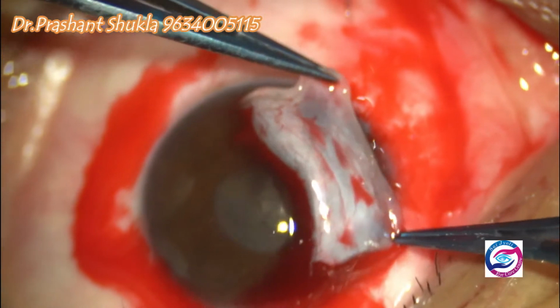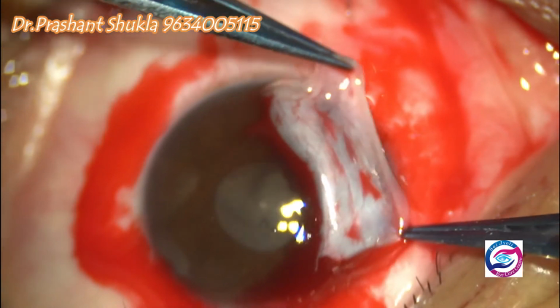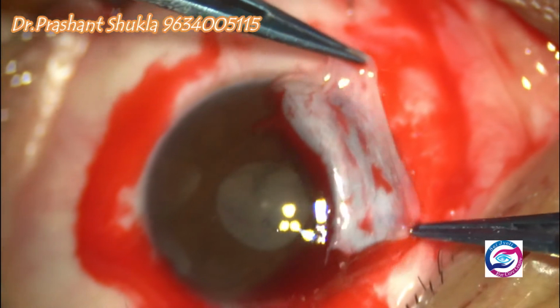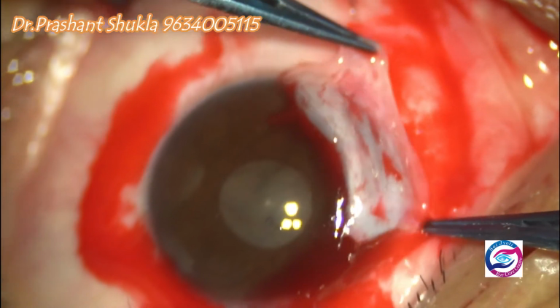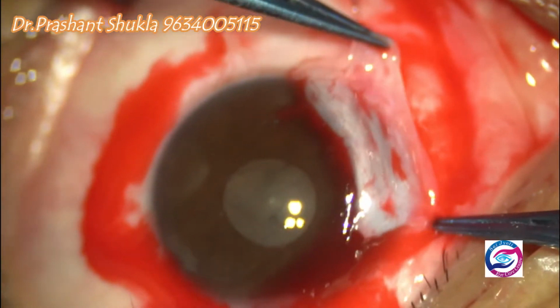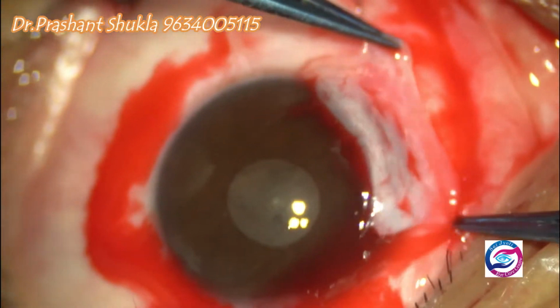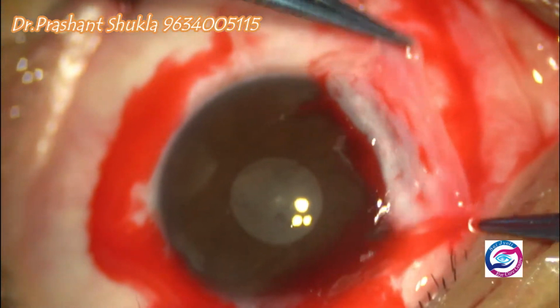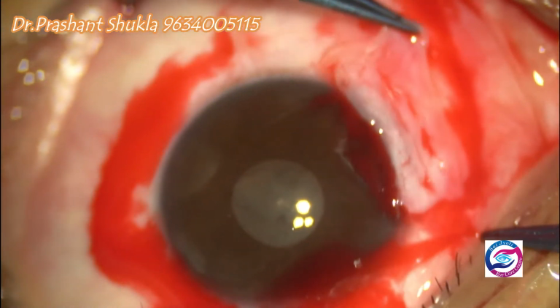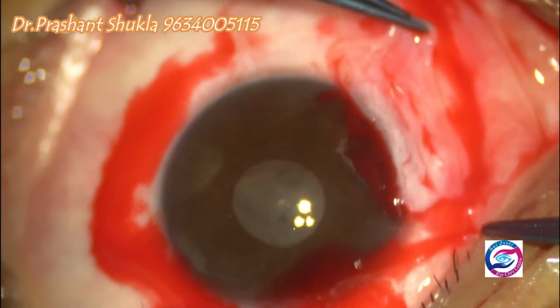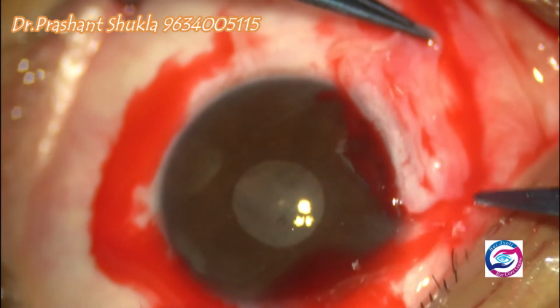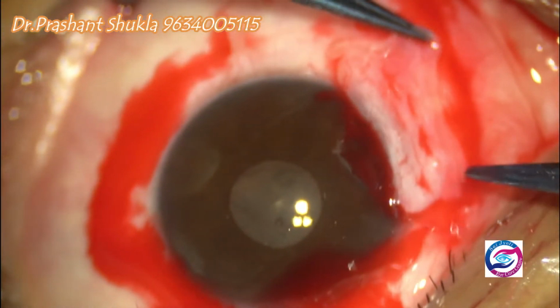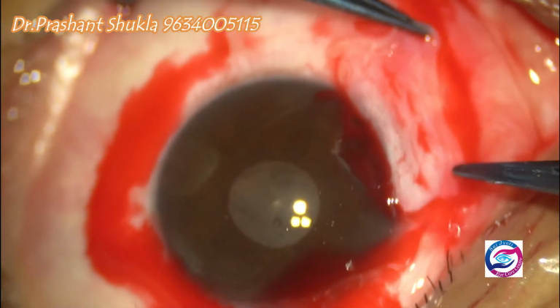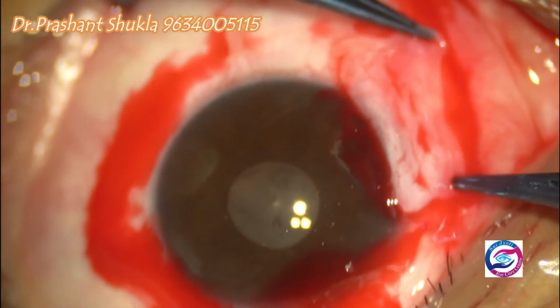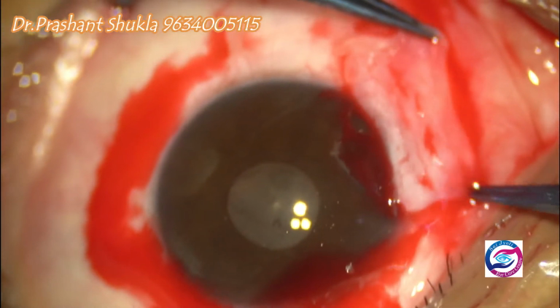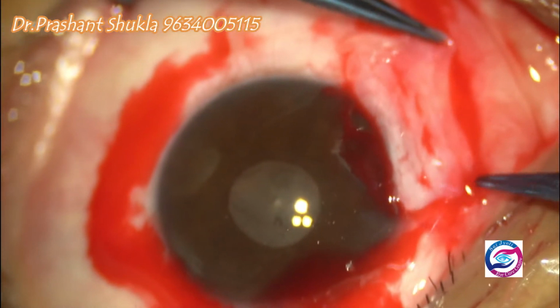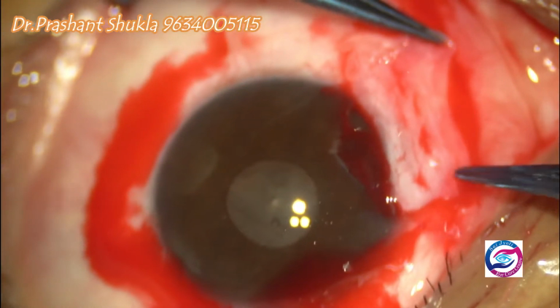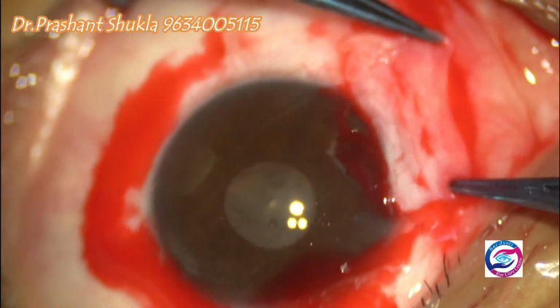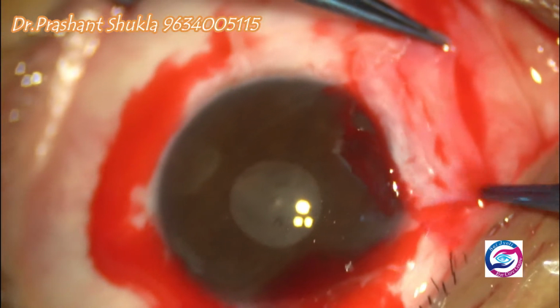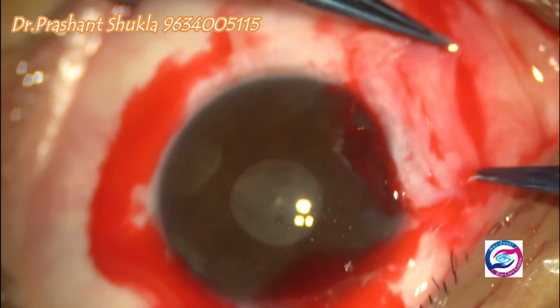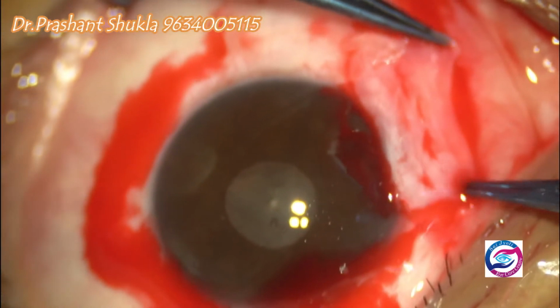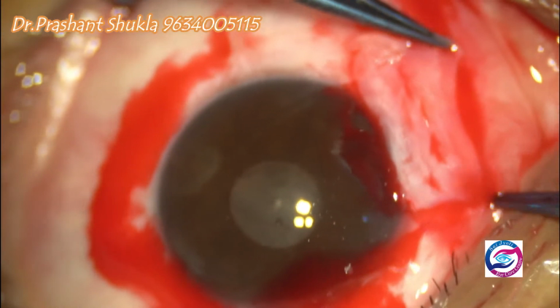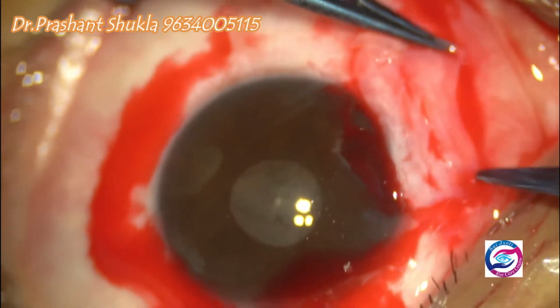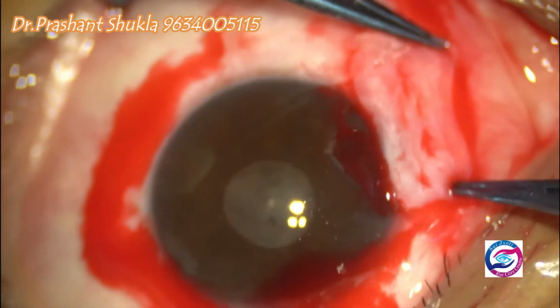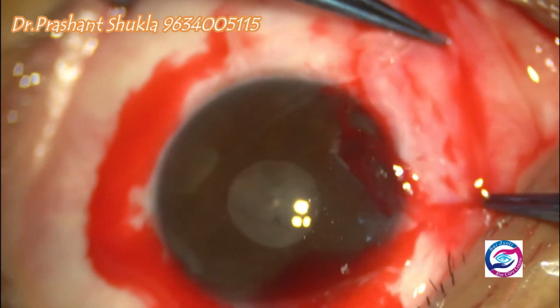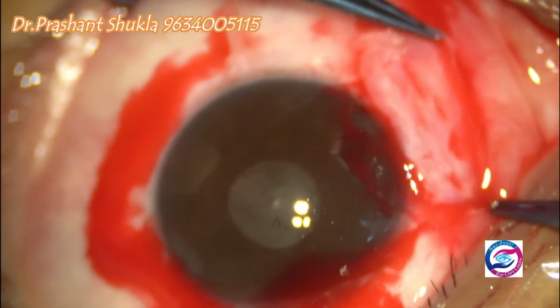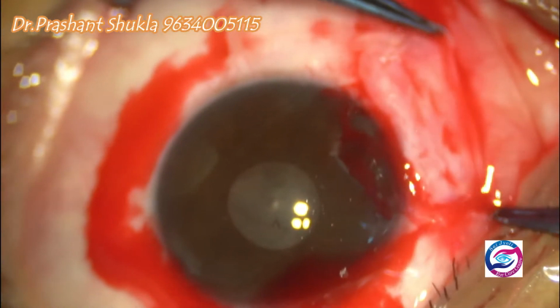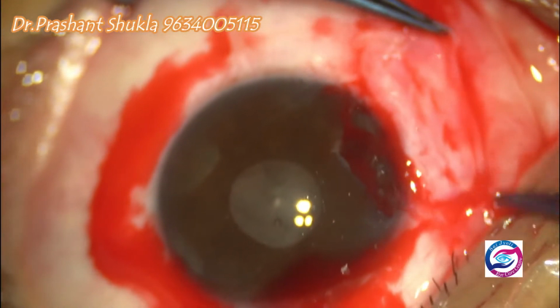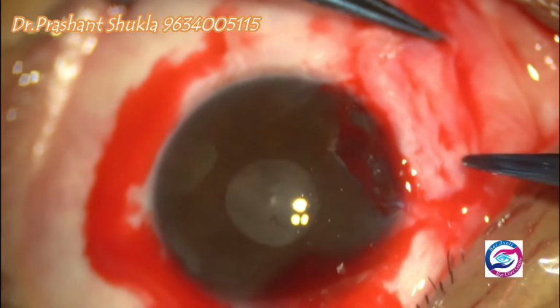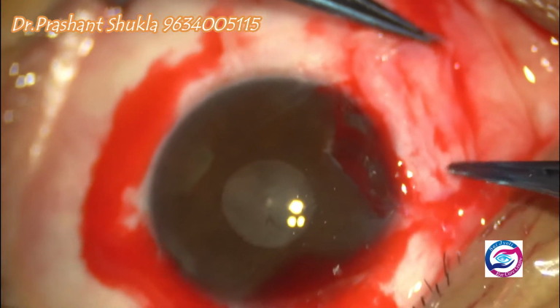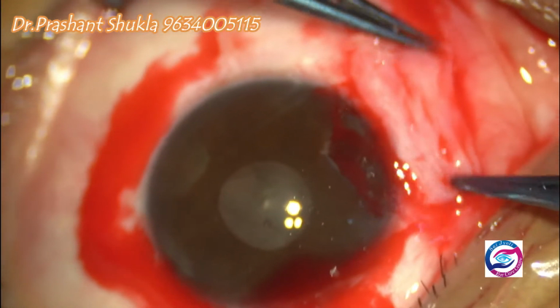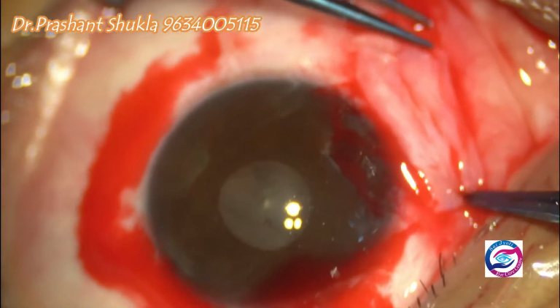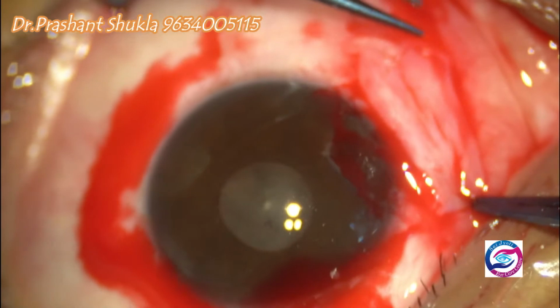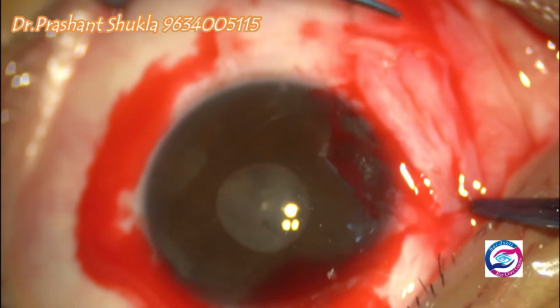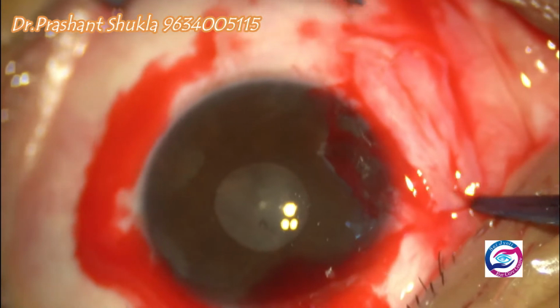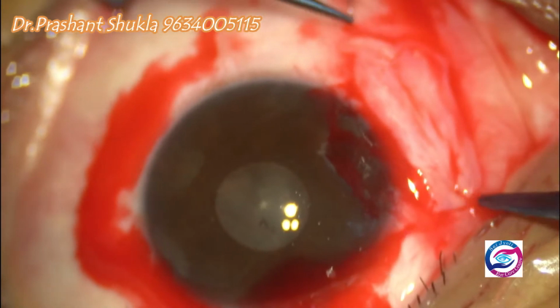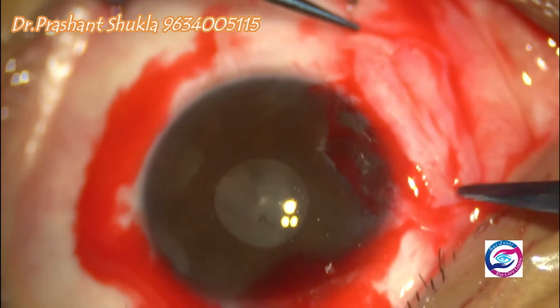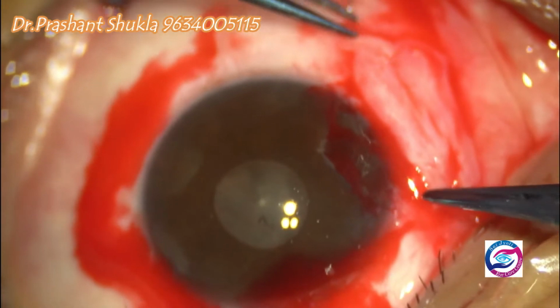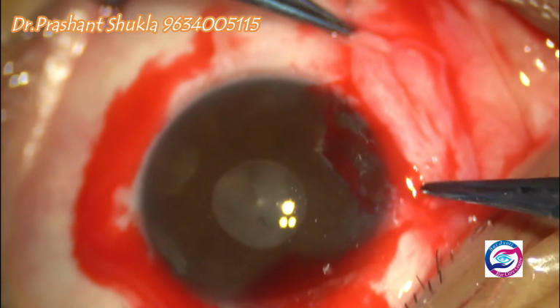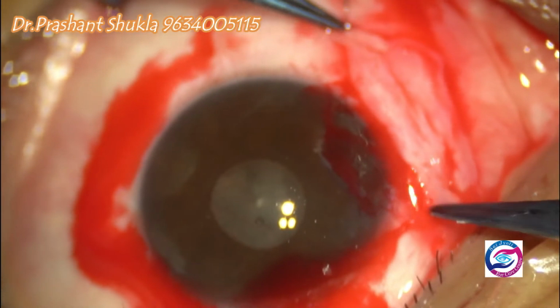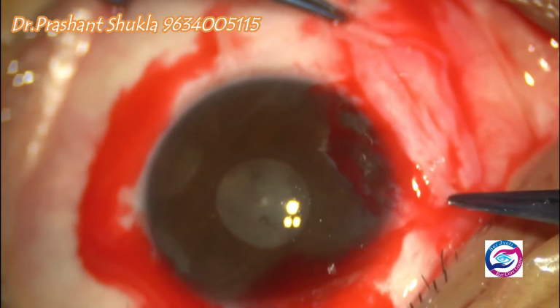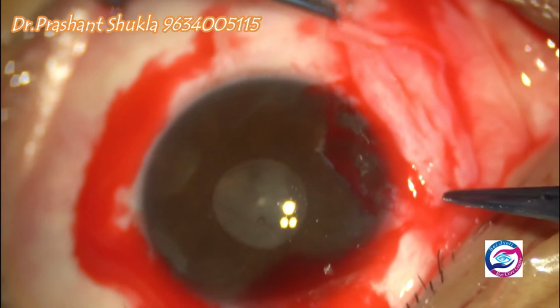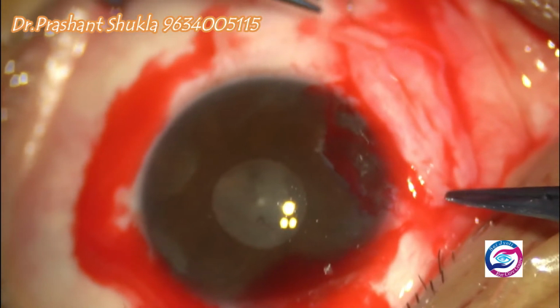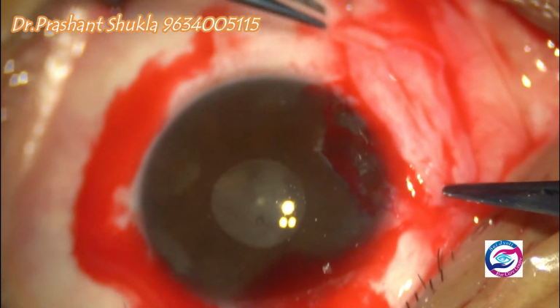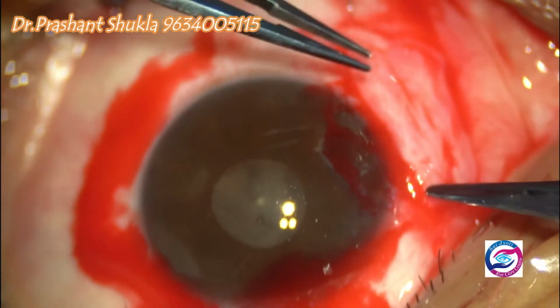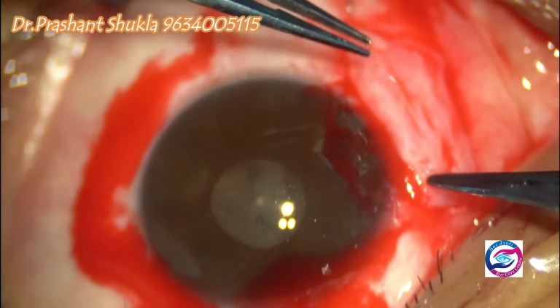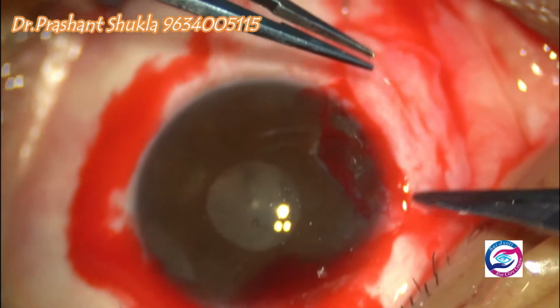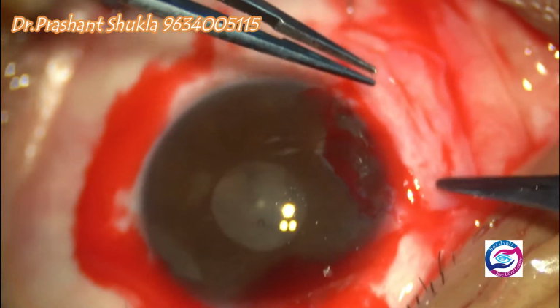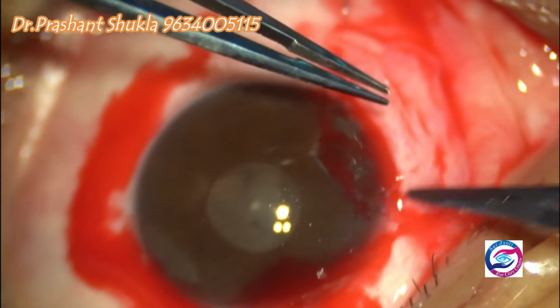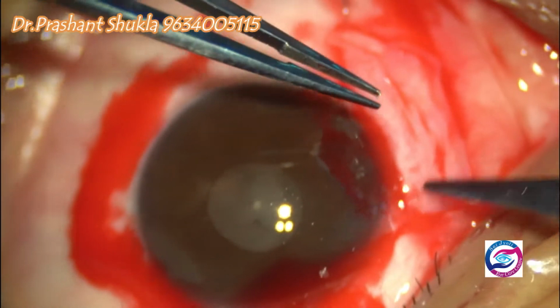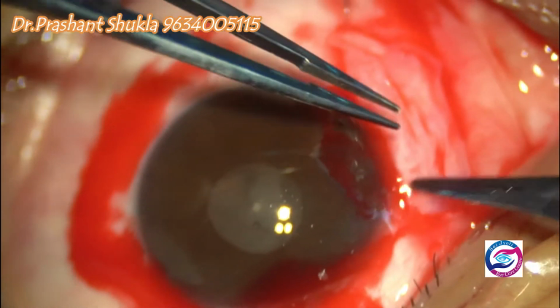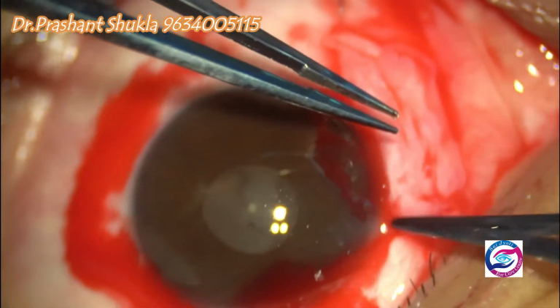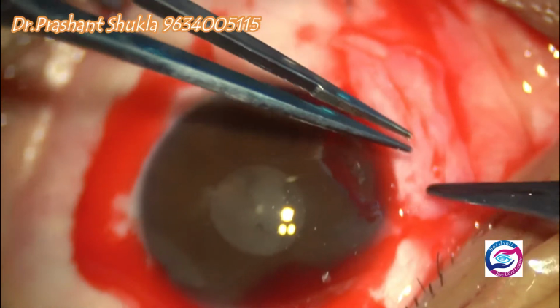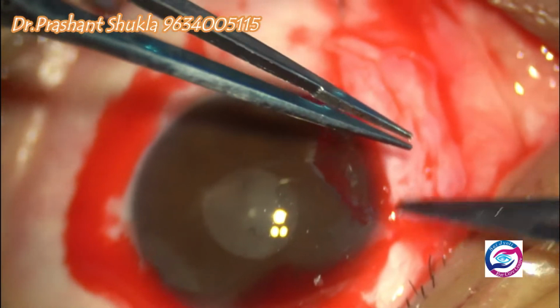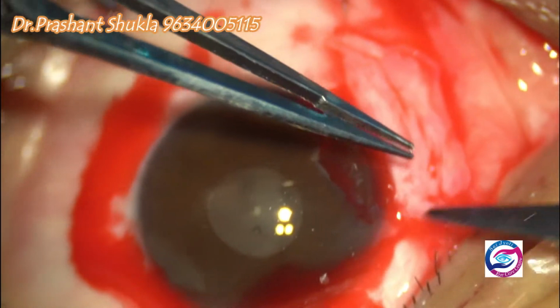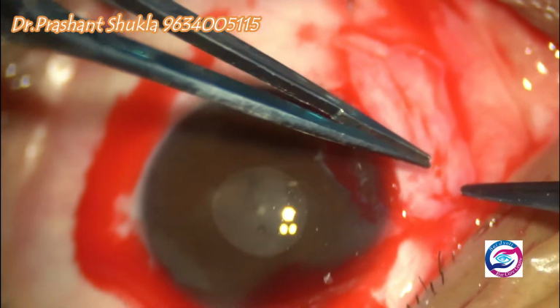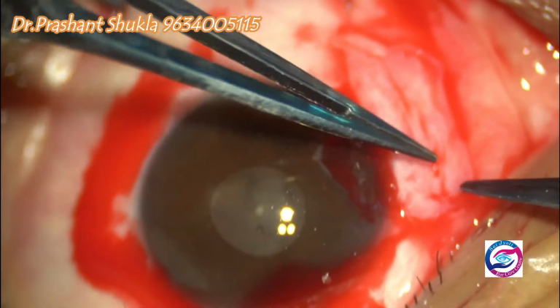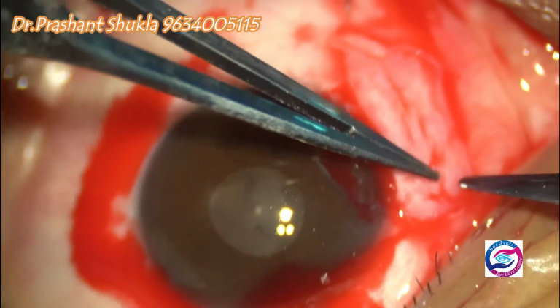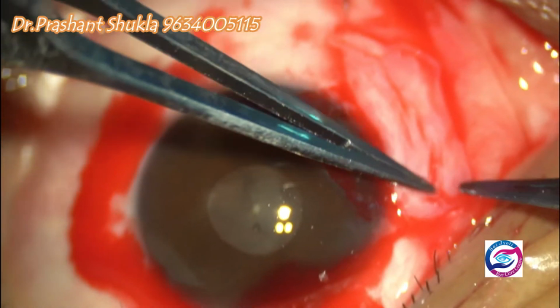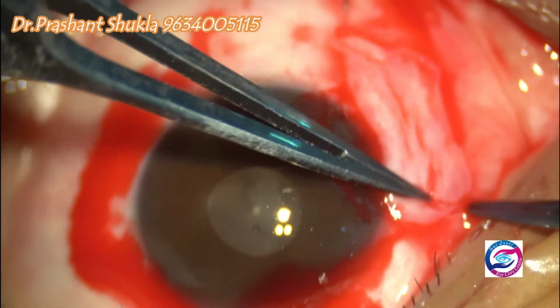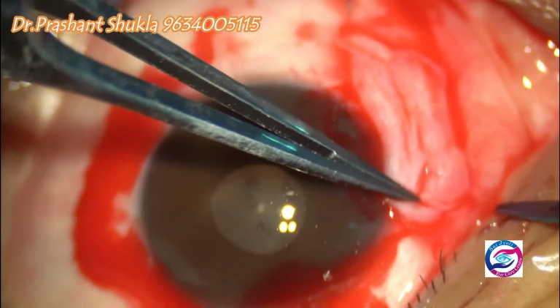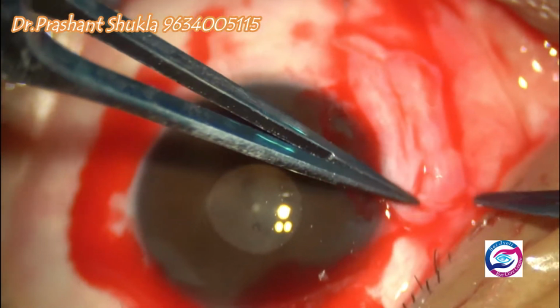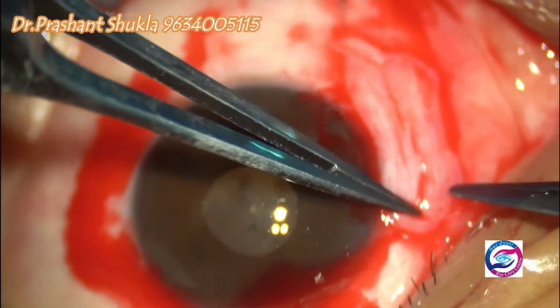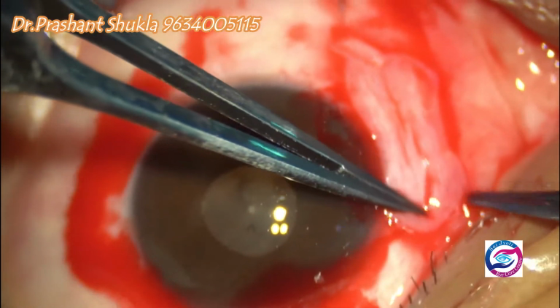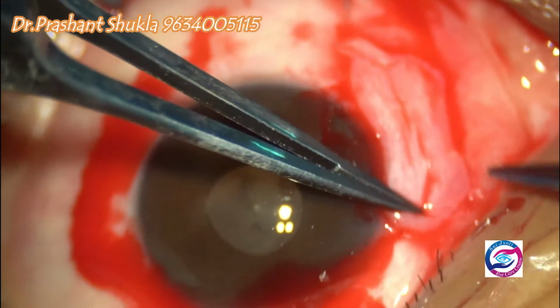The correct size of the graft is assessed before the application of the glue.